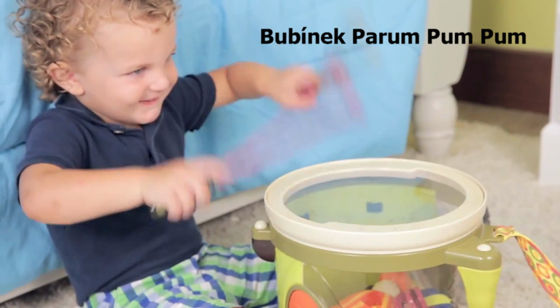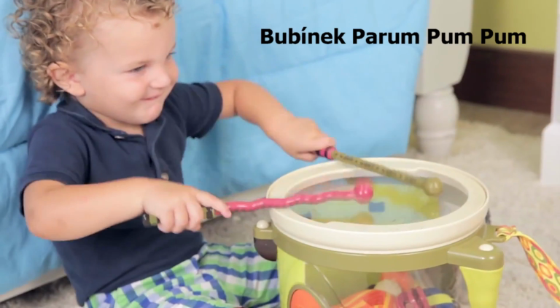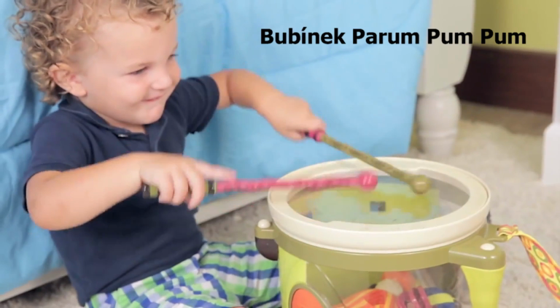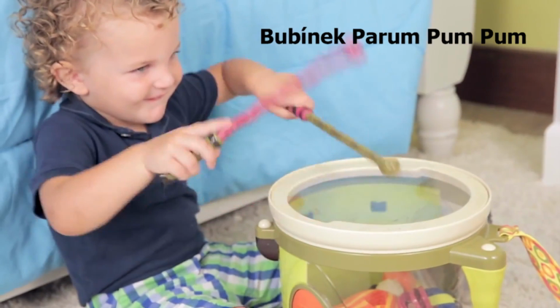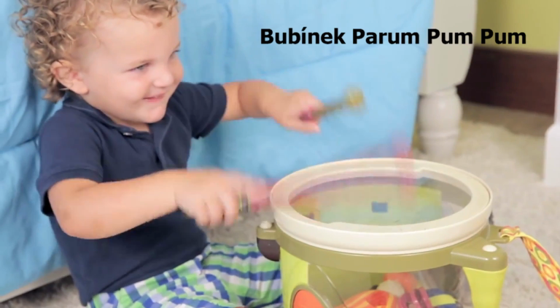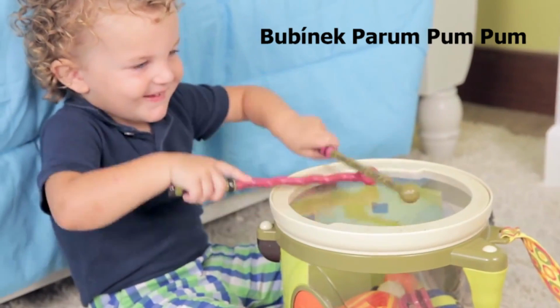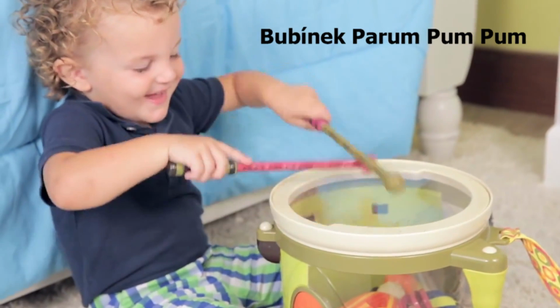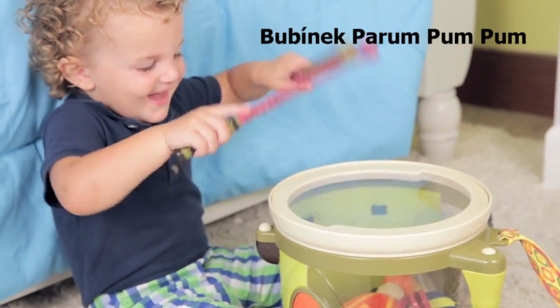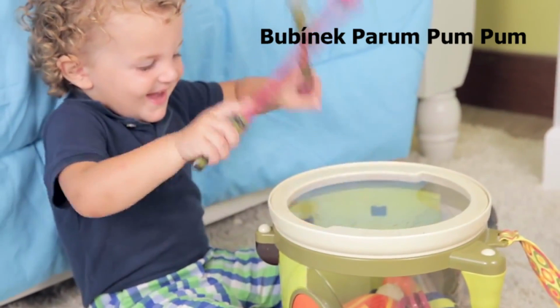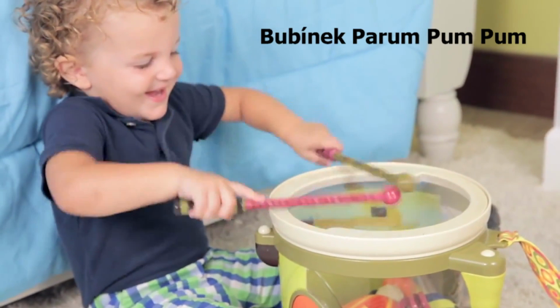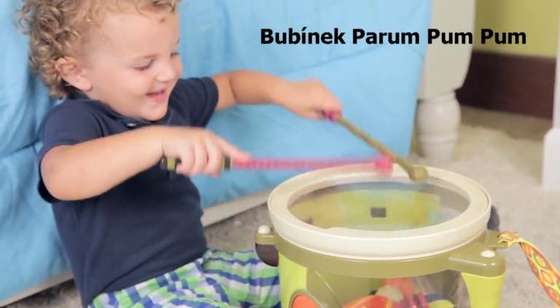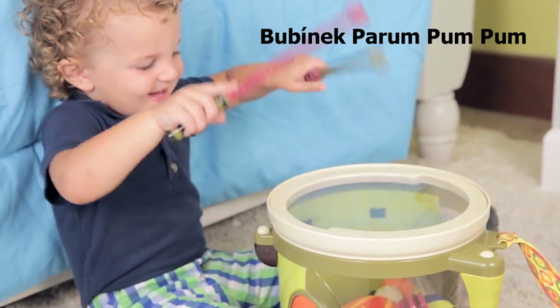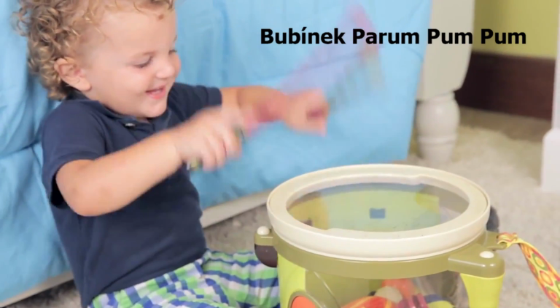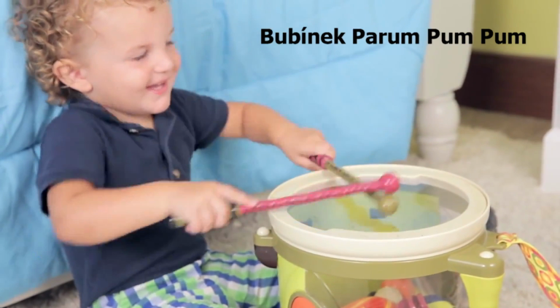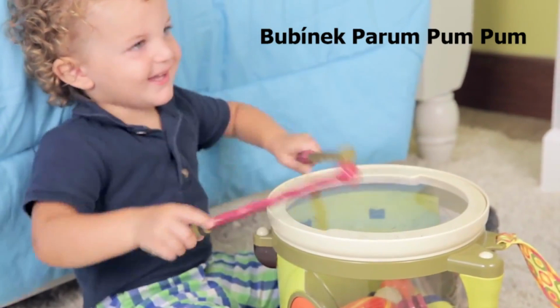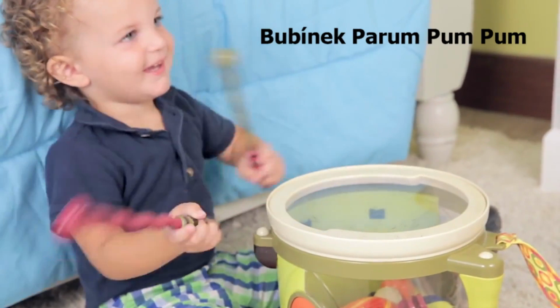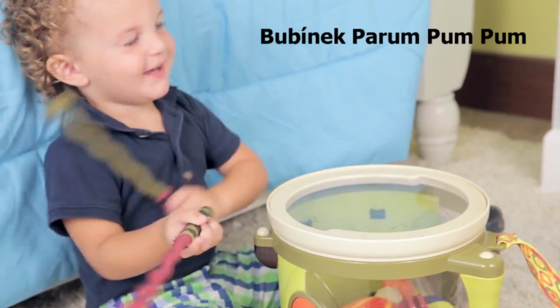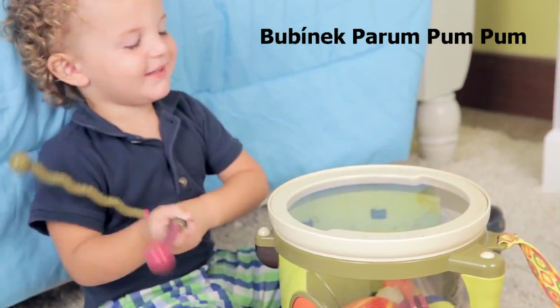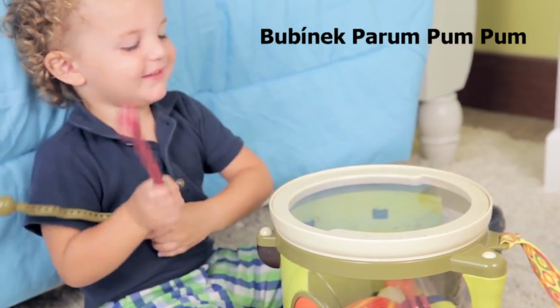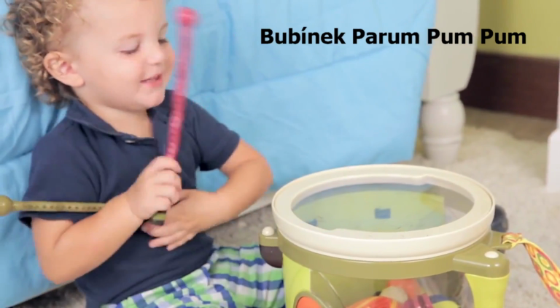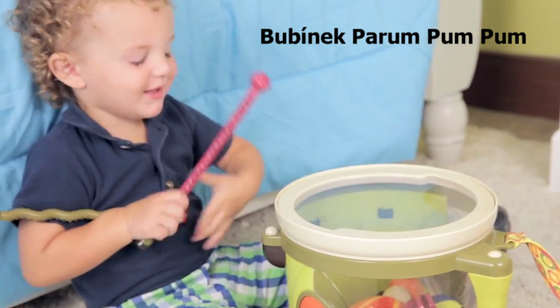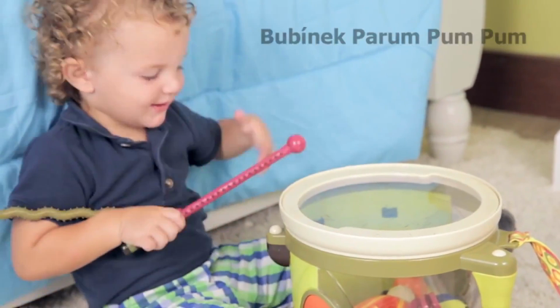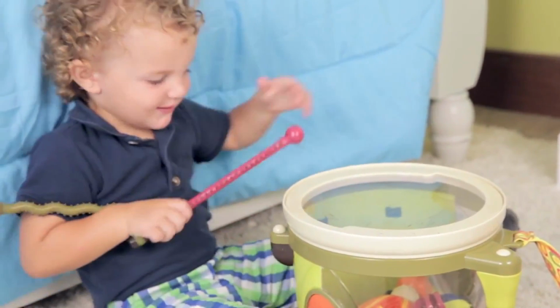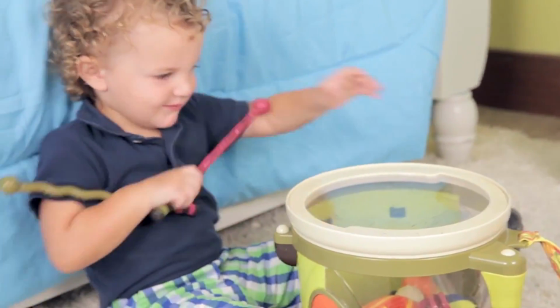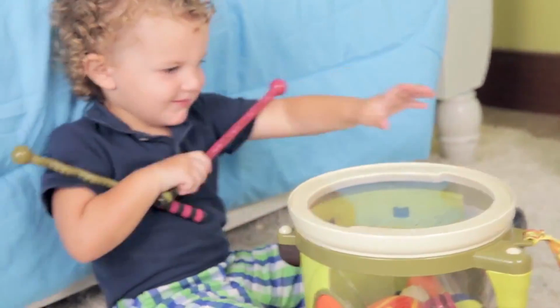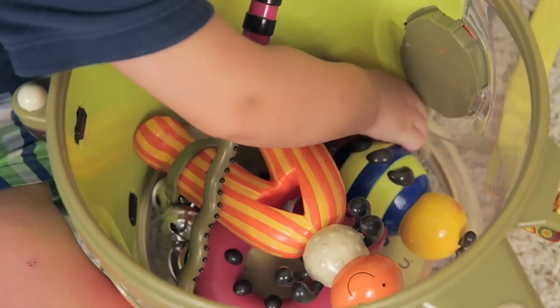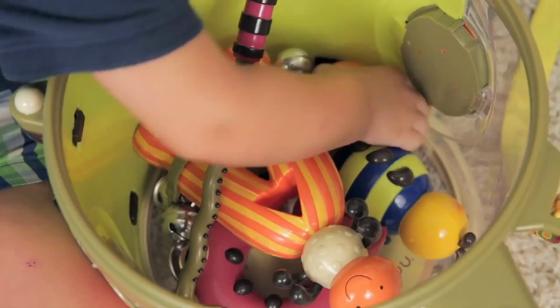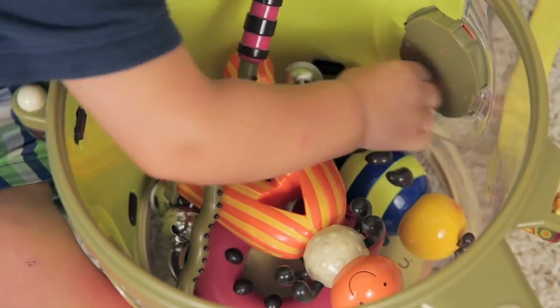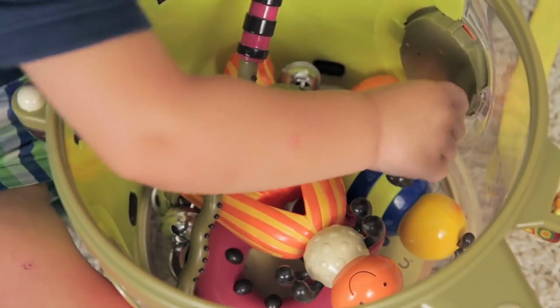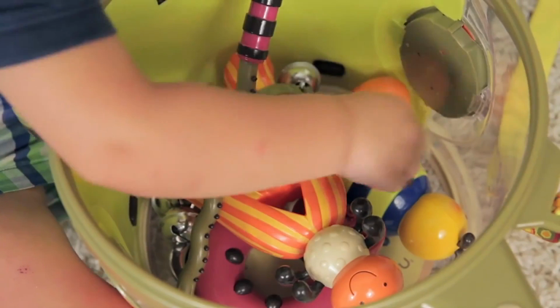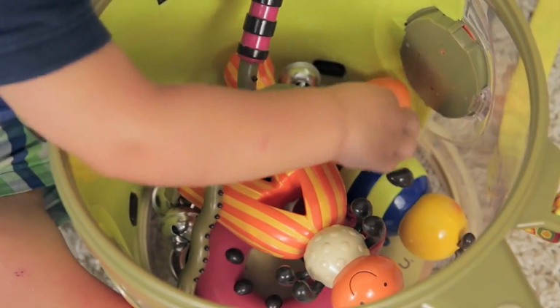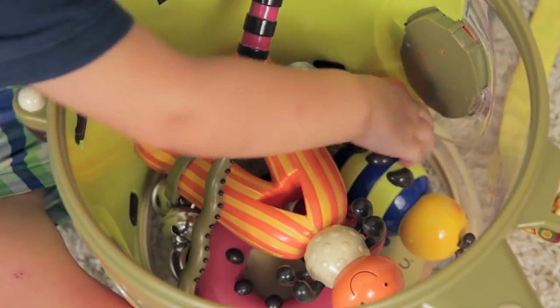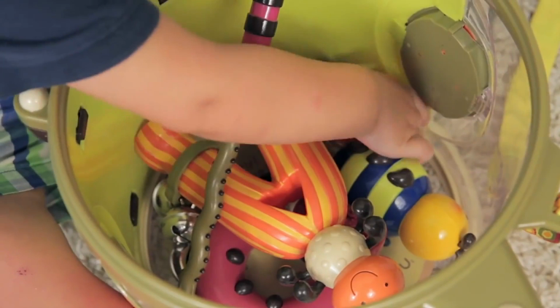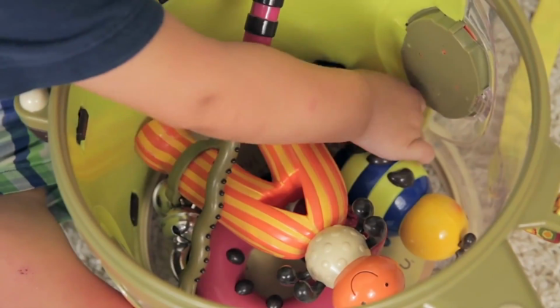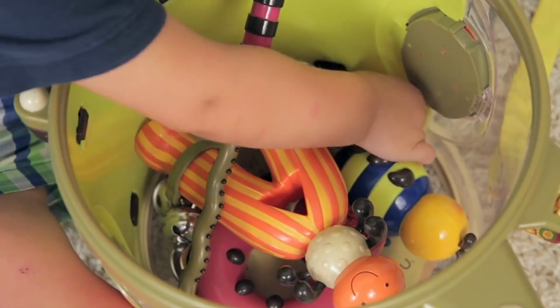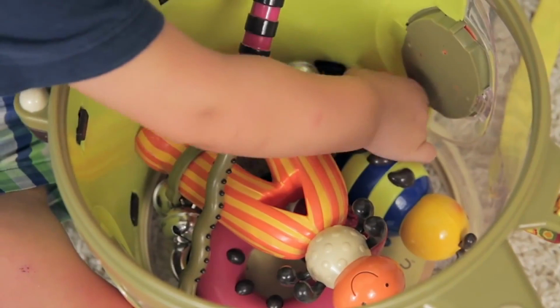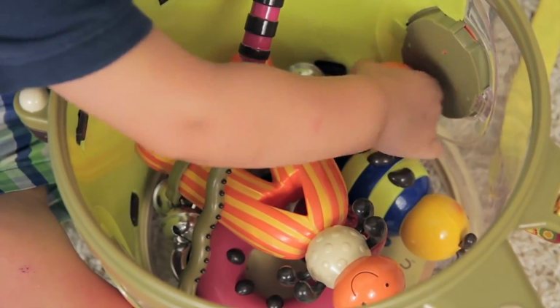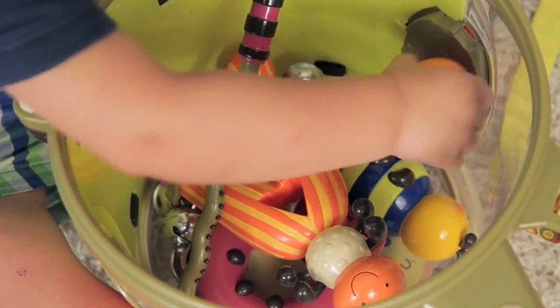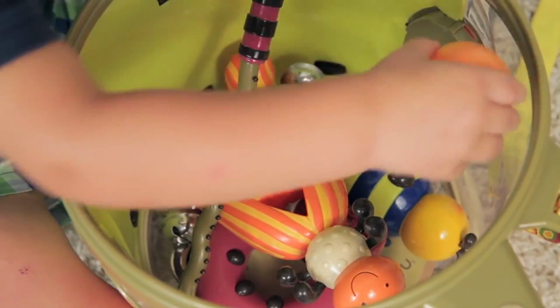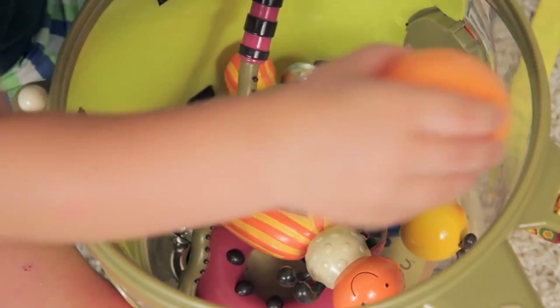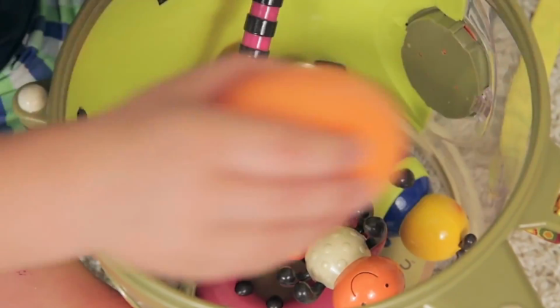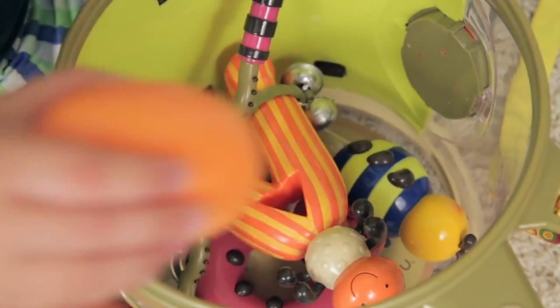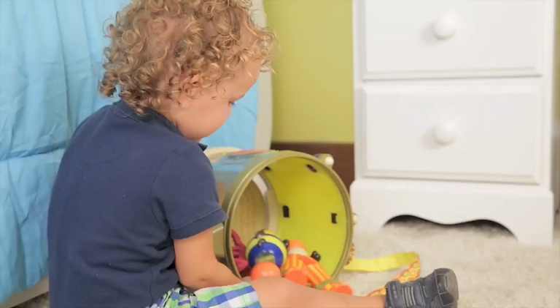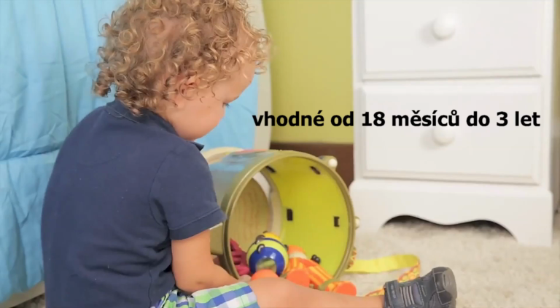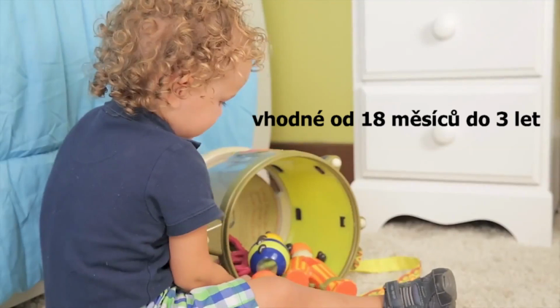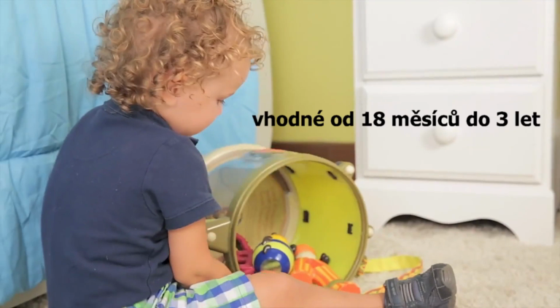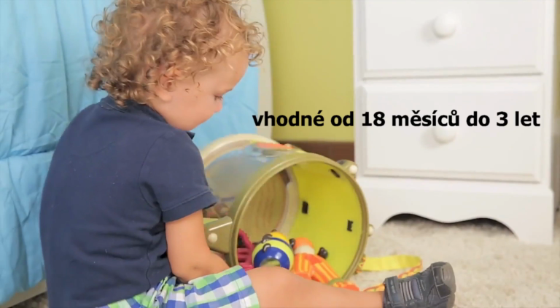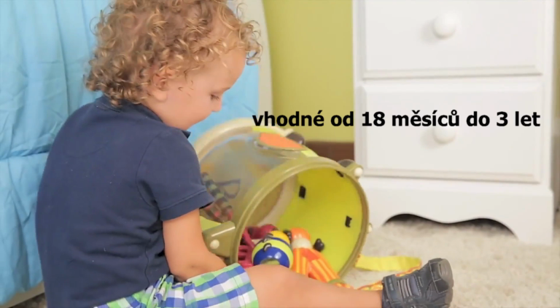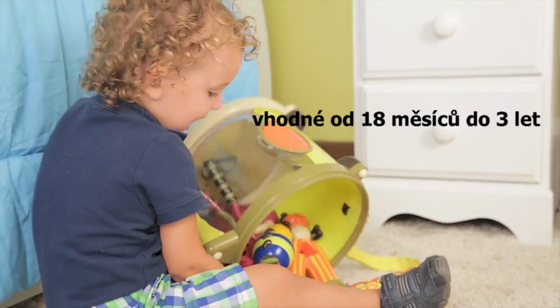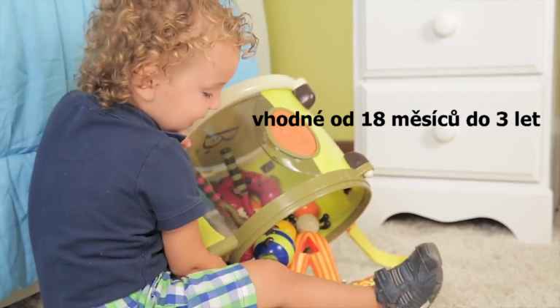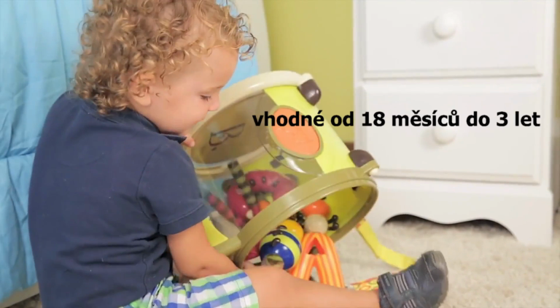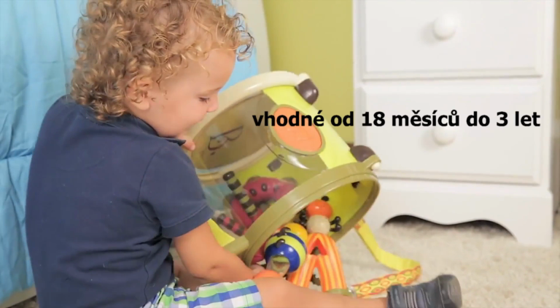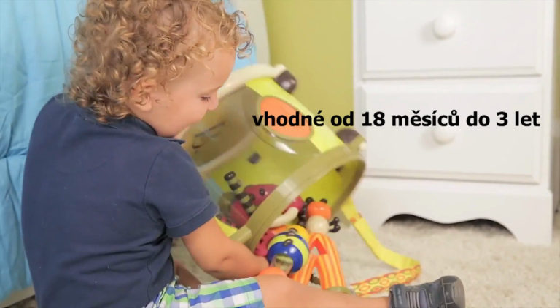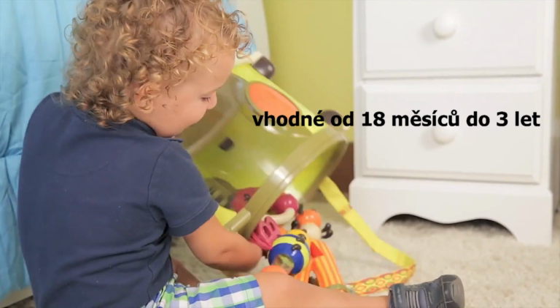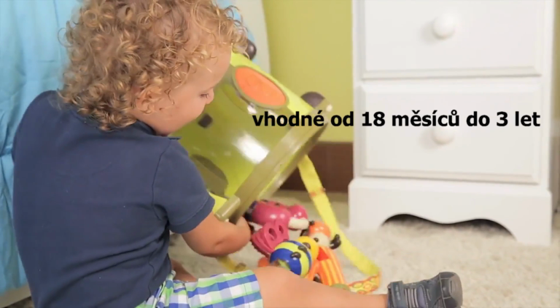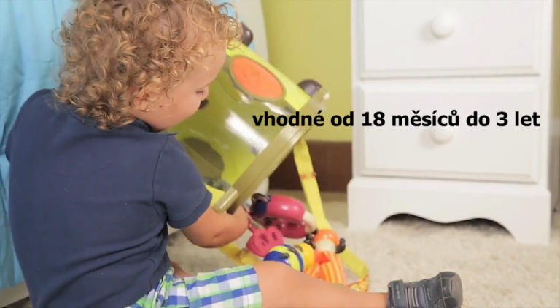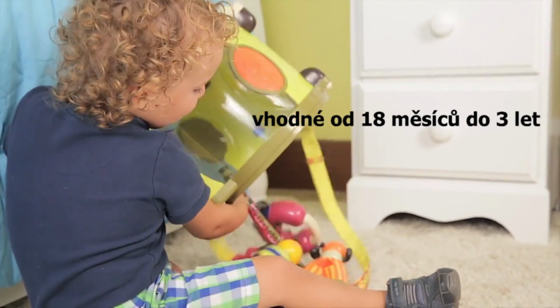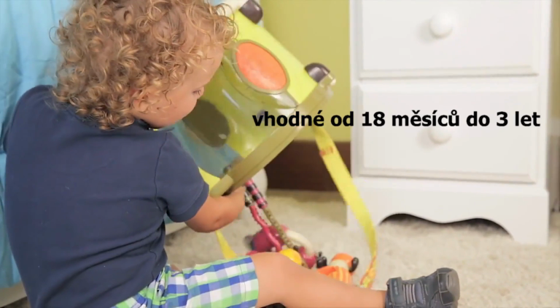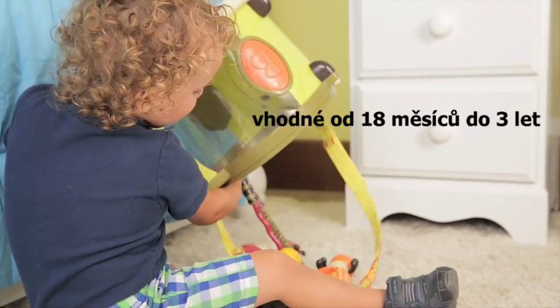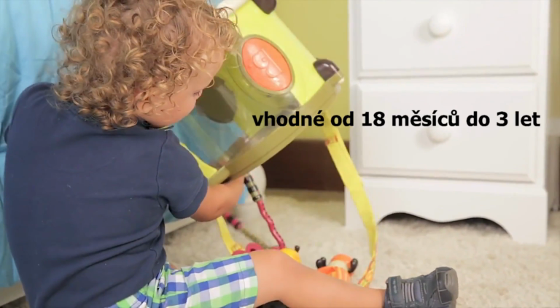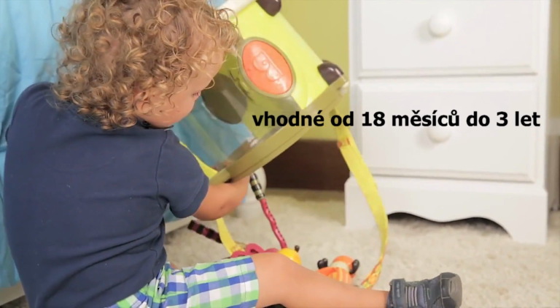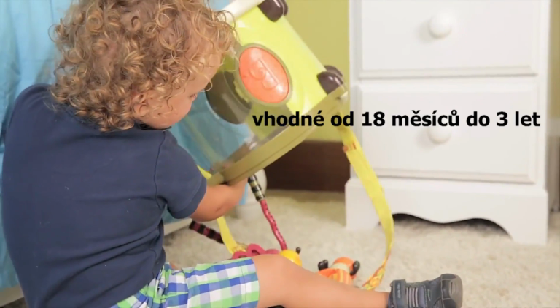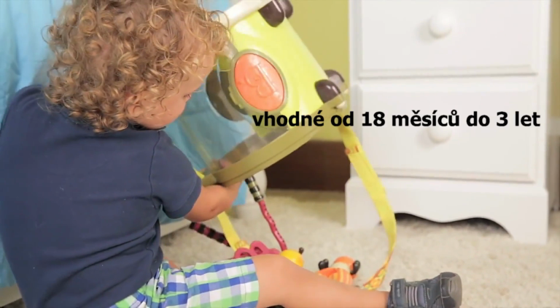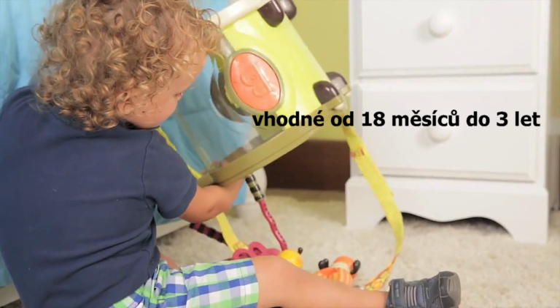Dance to the beat of your own drum. The Parumpumpum's lid comes off to hold all the percussion instruments.